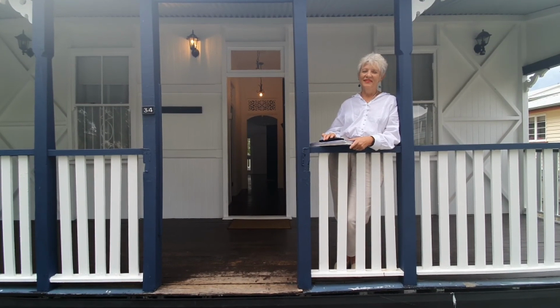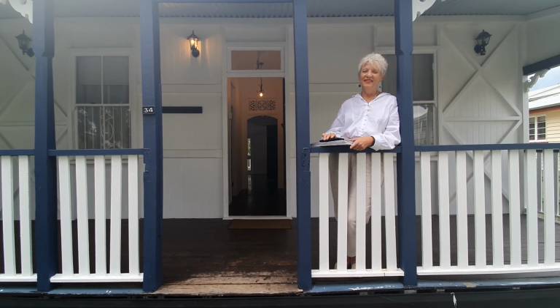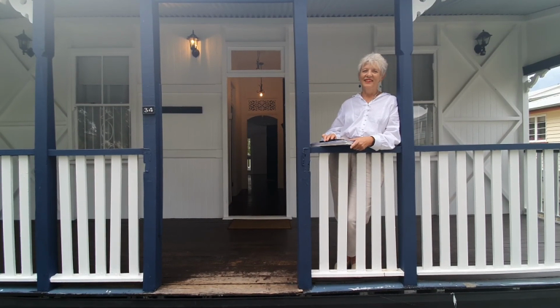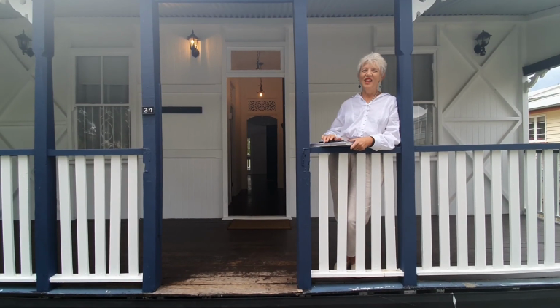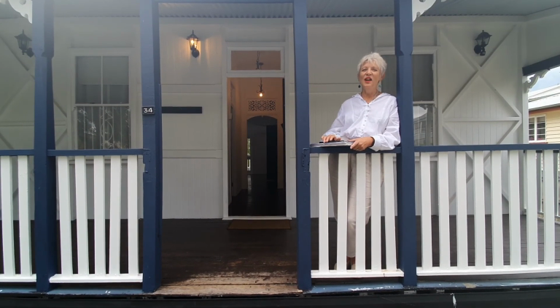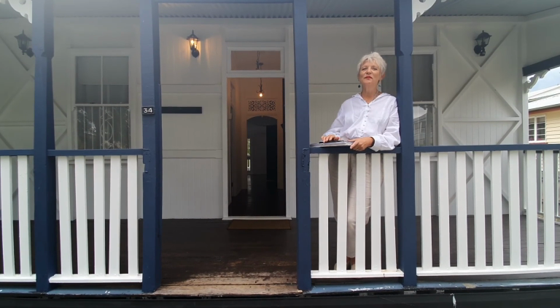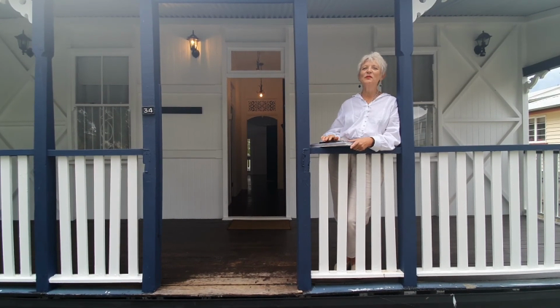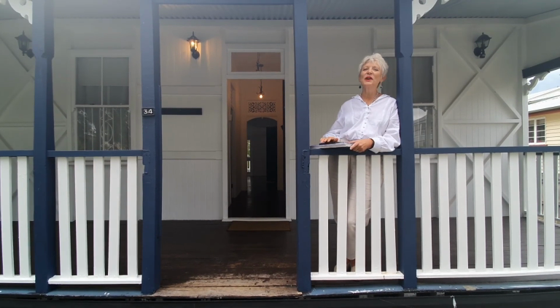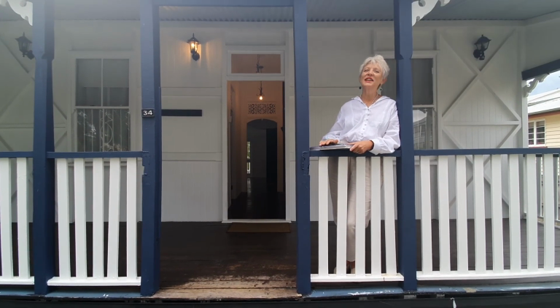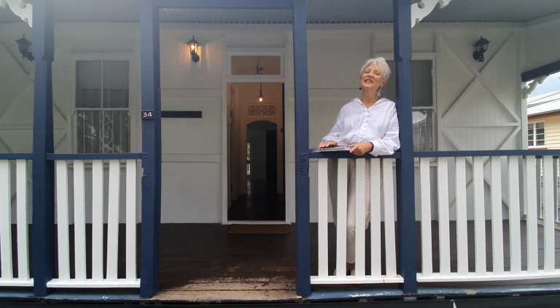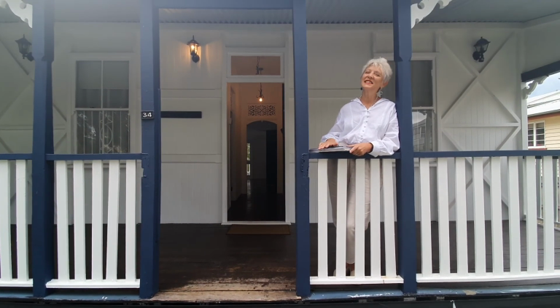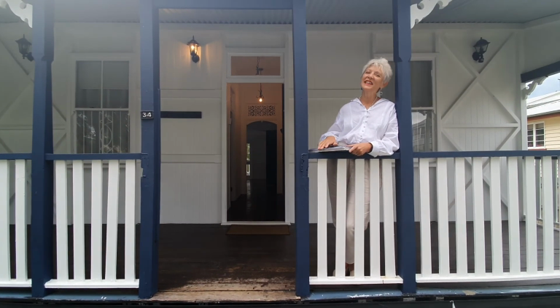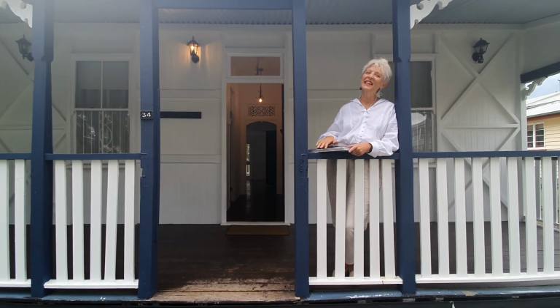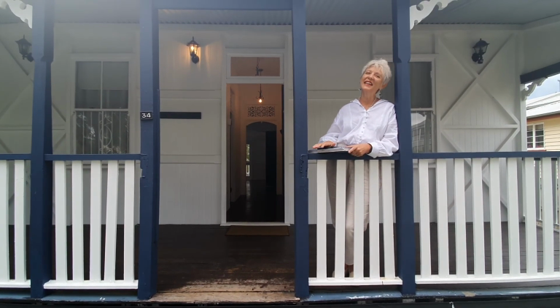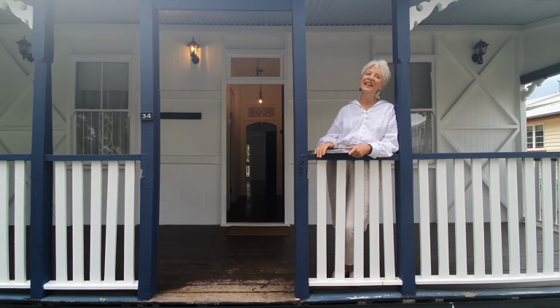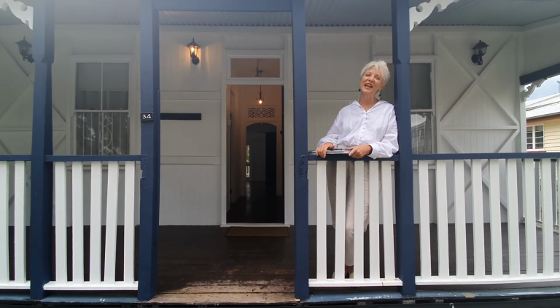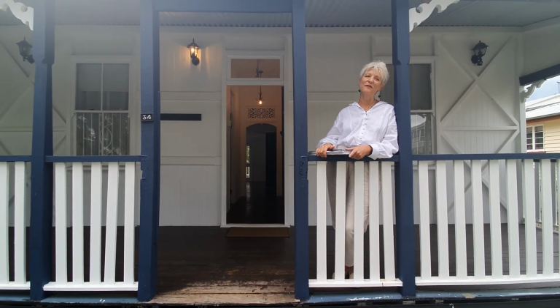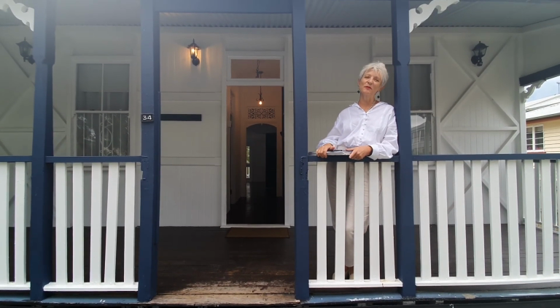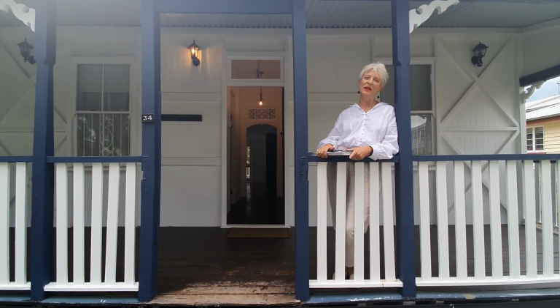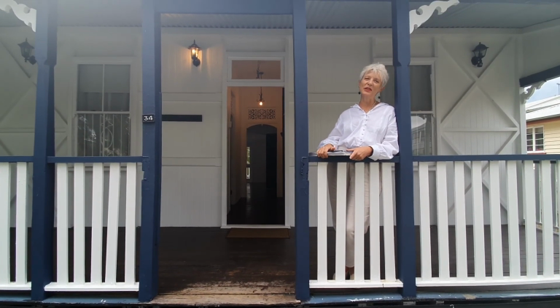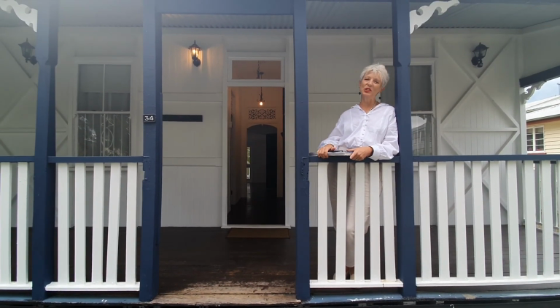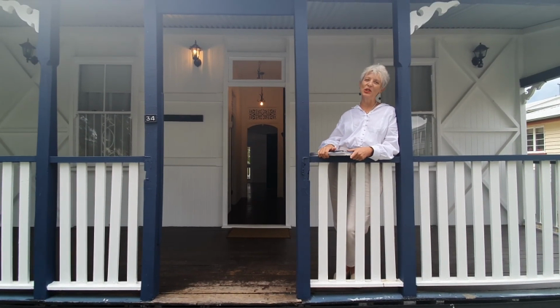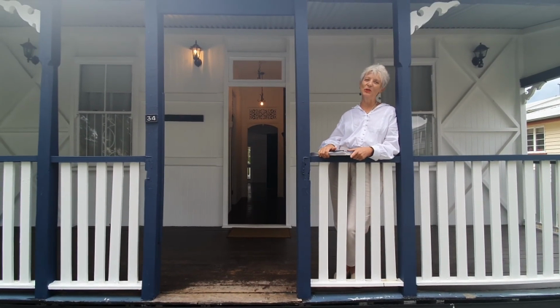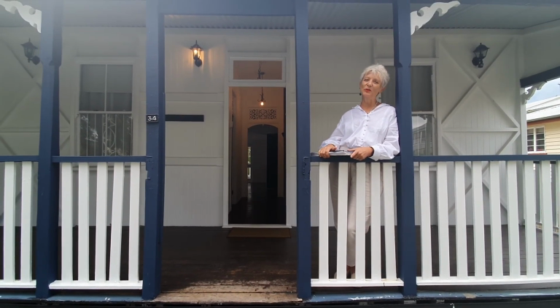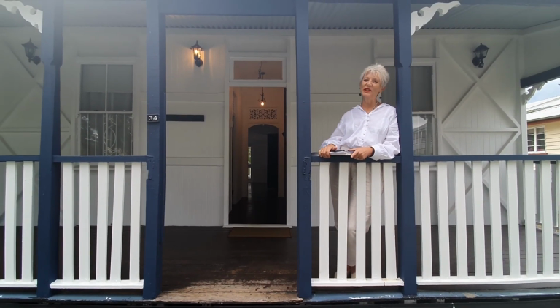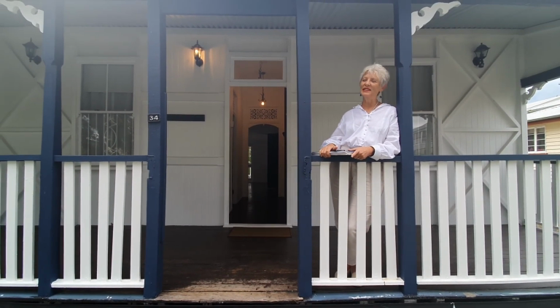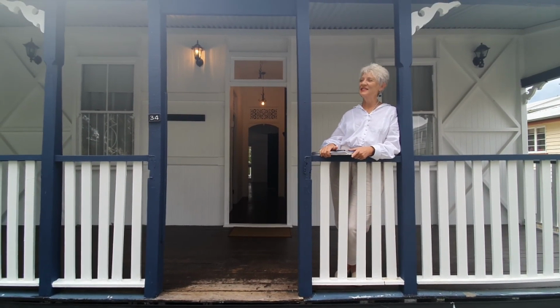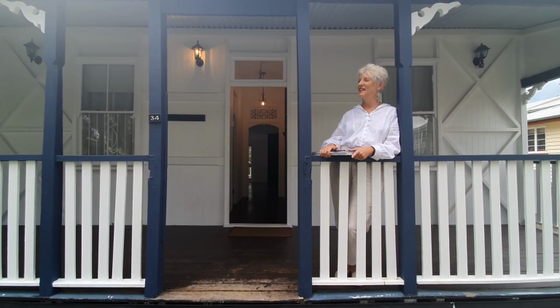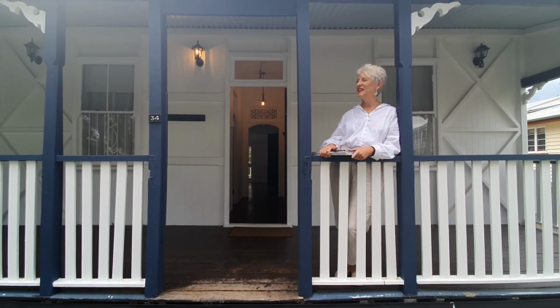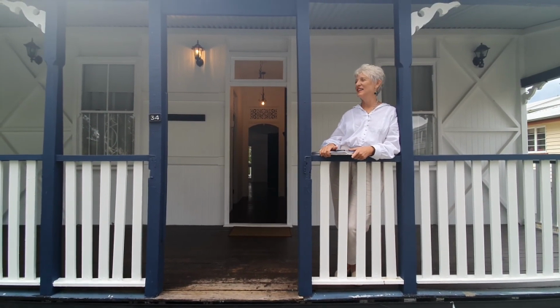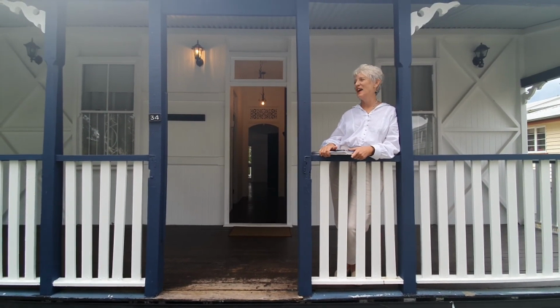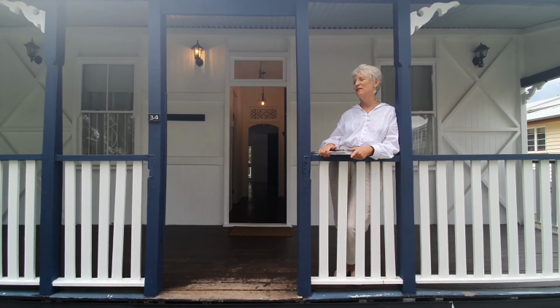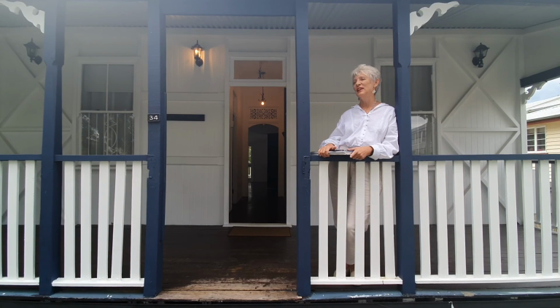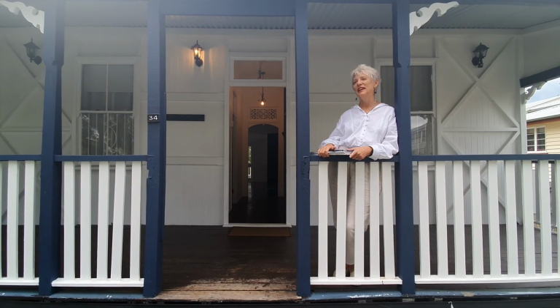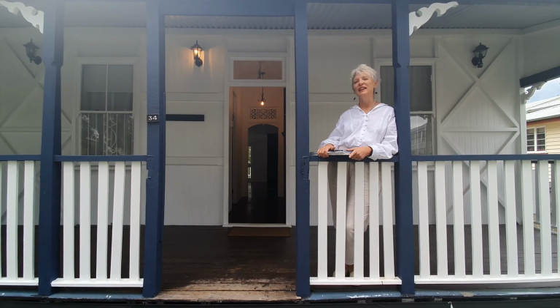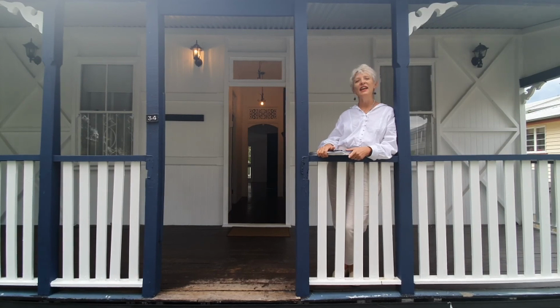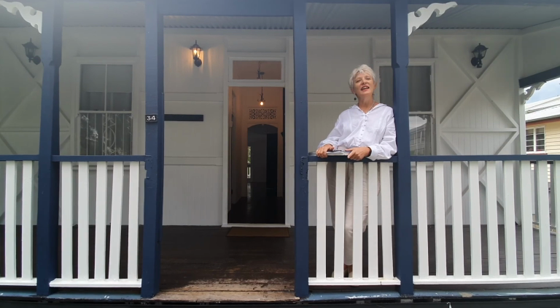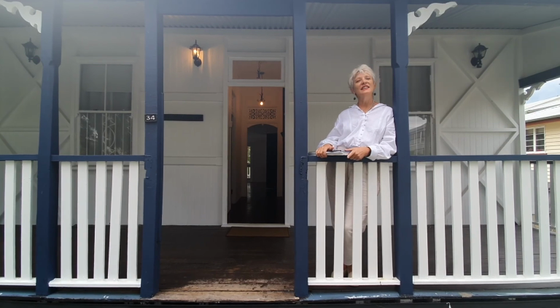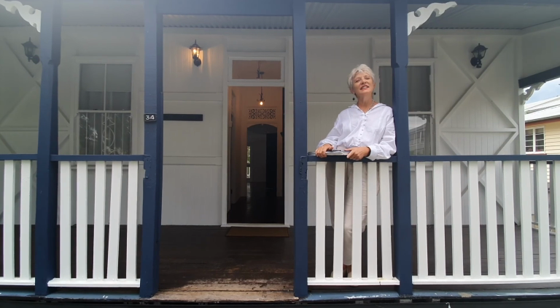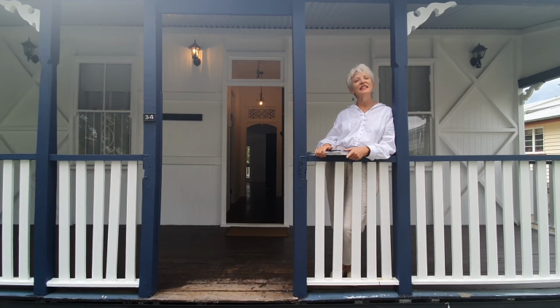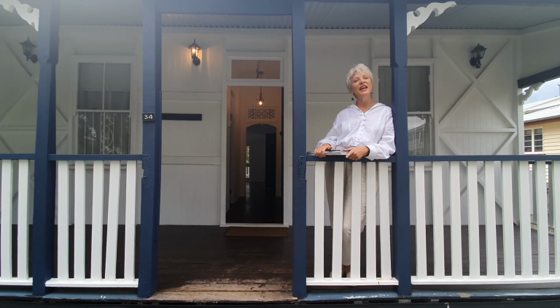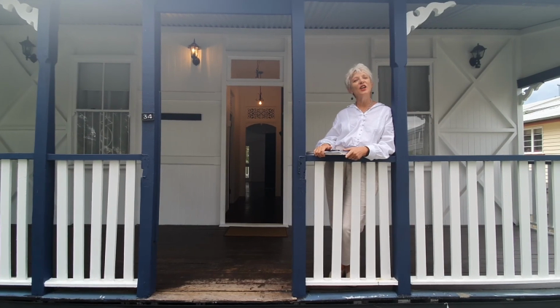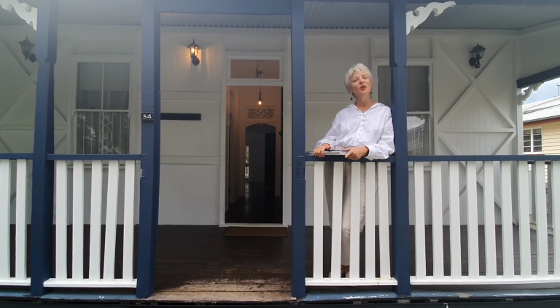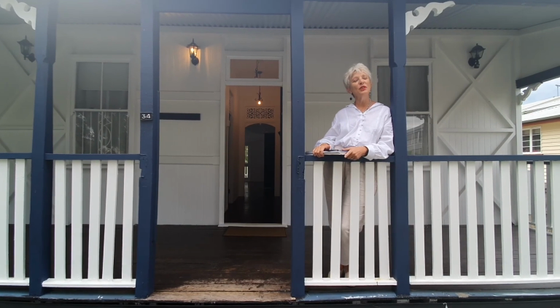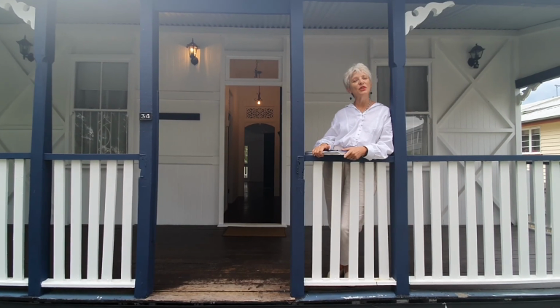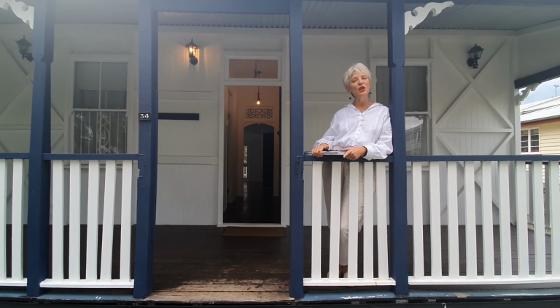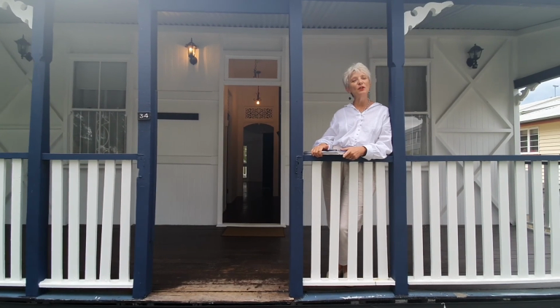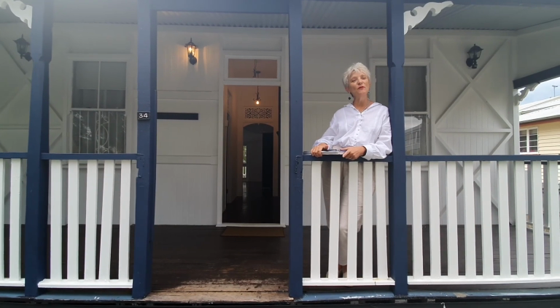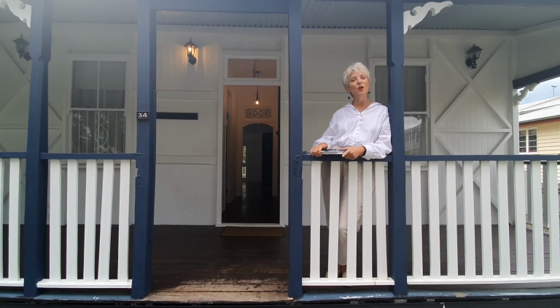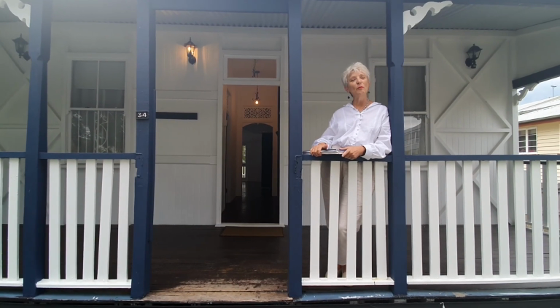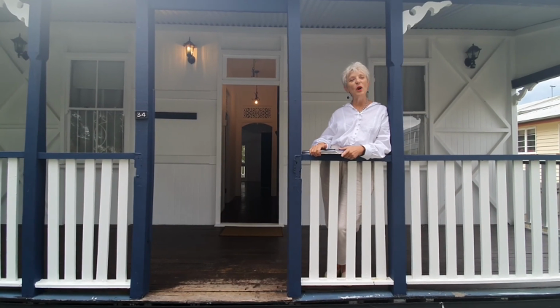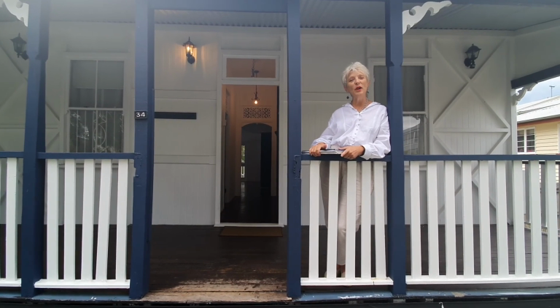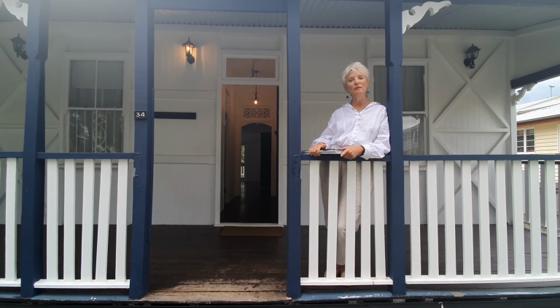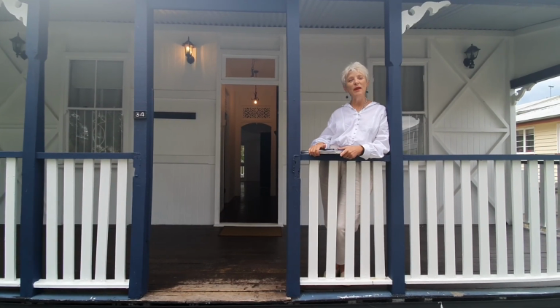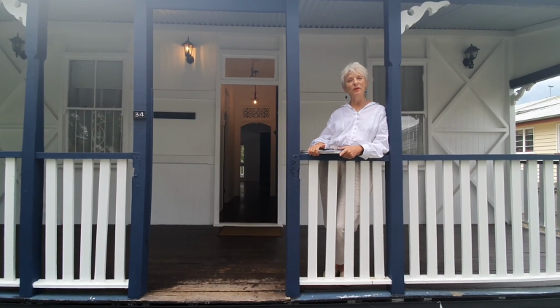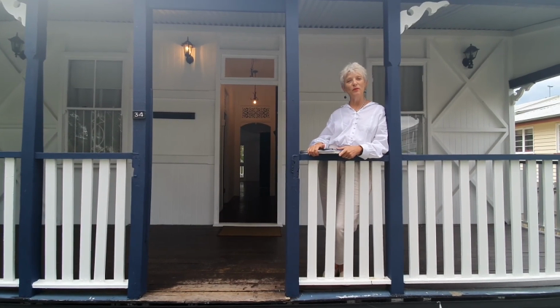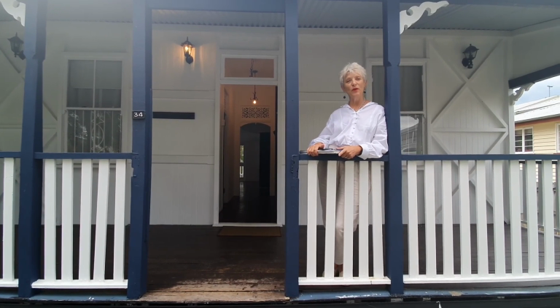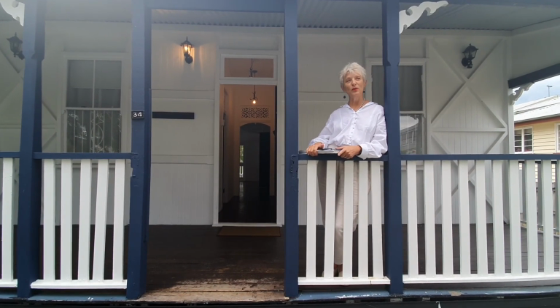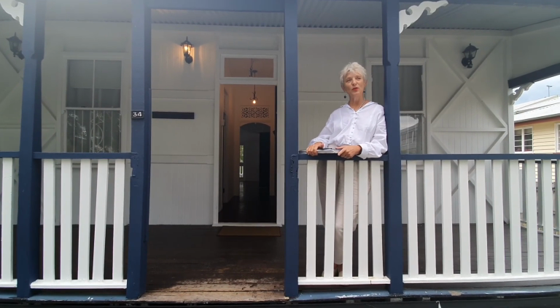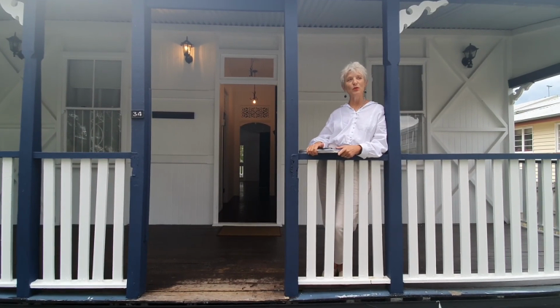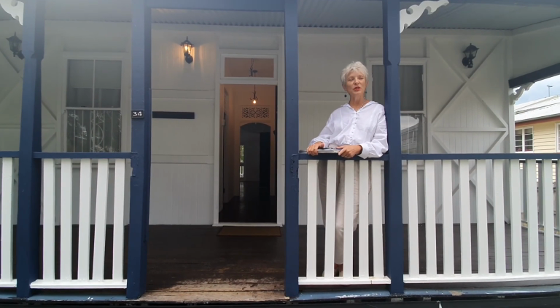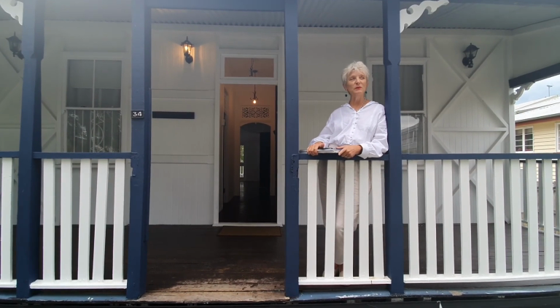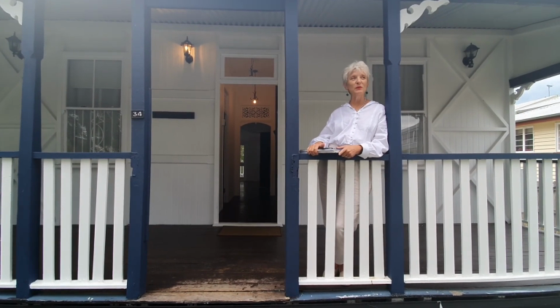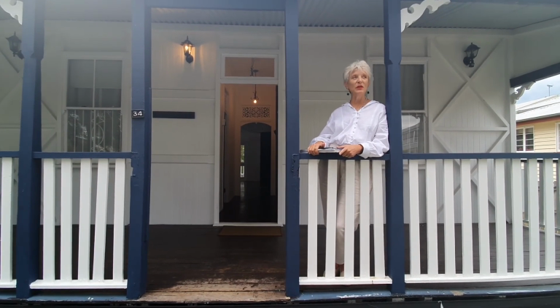Hi everyone, it's Gillian again from NGU Real Estate at Coley. Today we're at 34 Pine Mountain Road, North Ipswich.